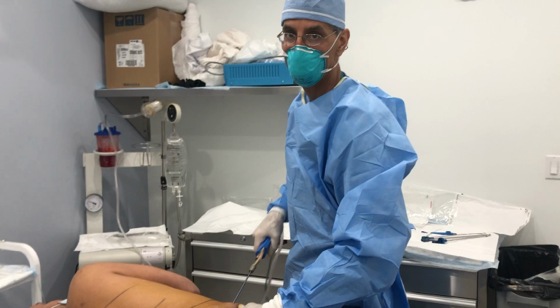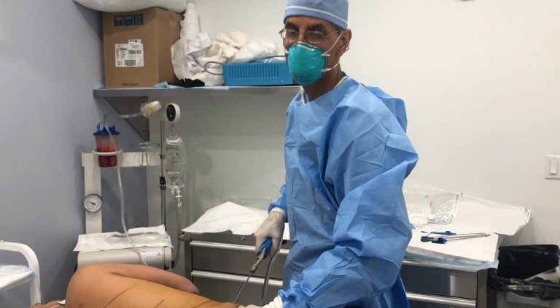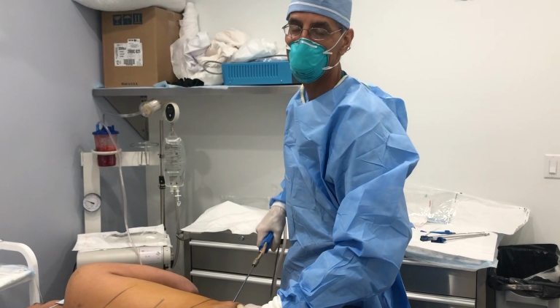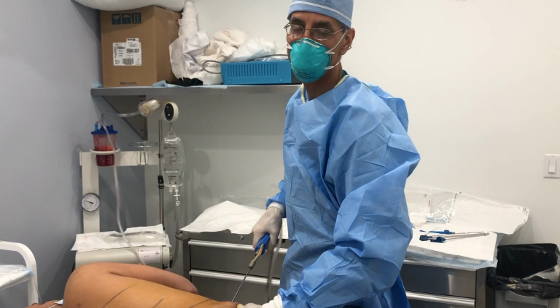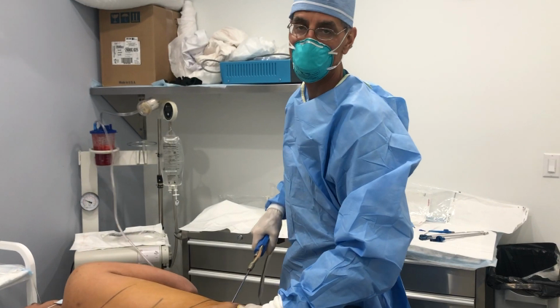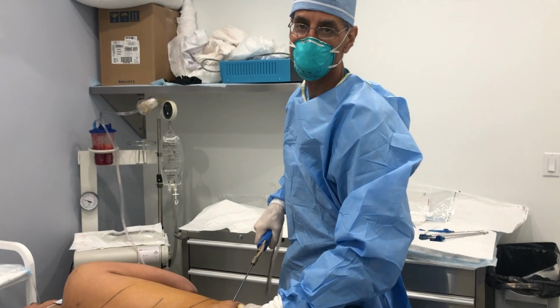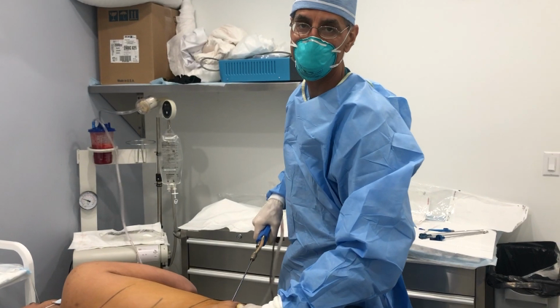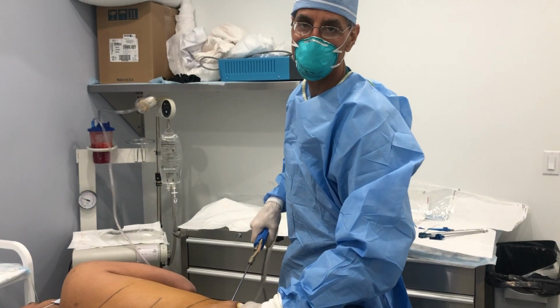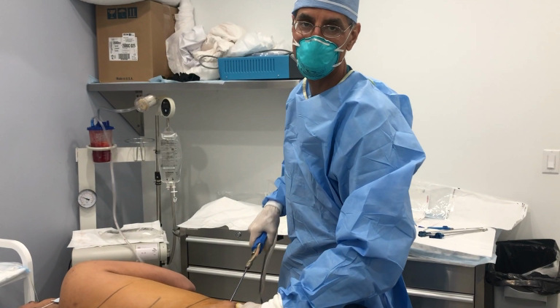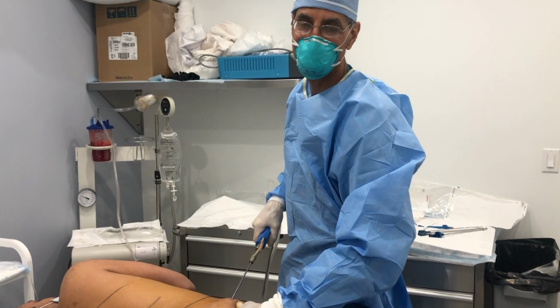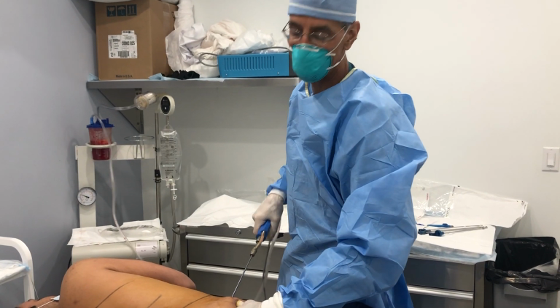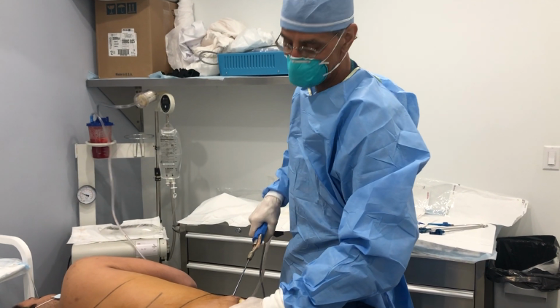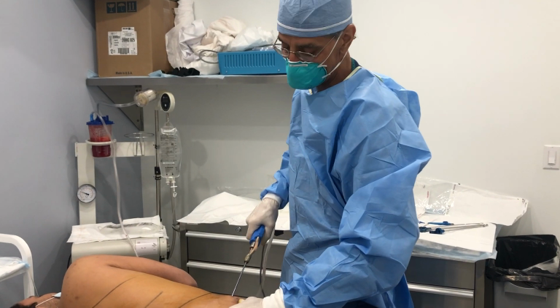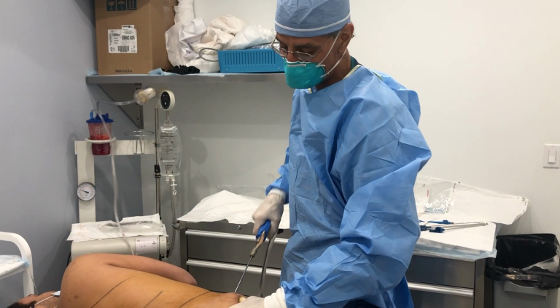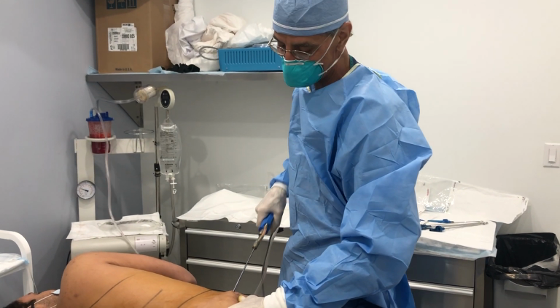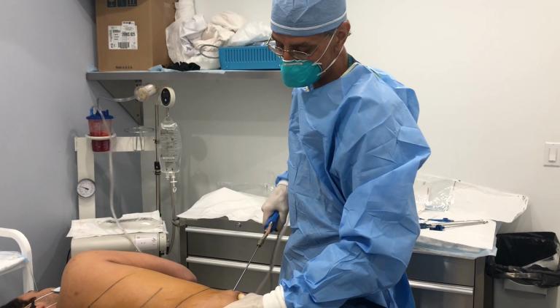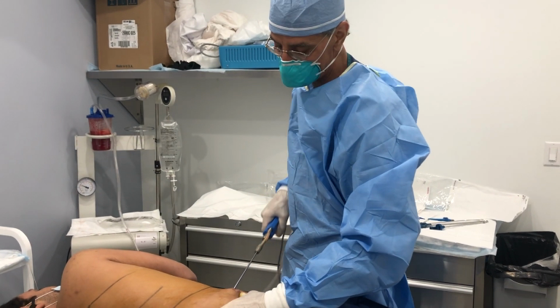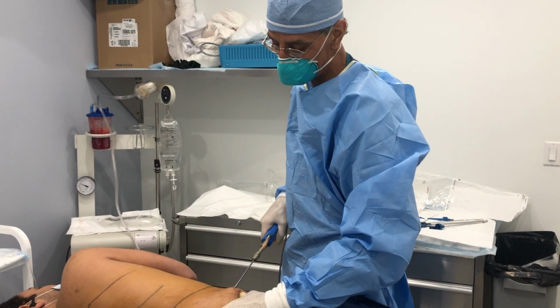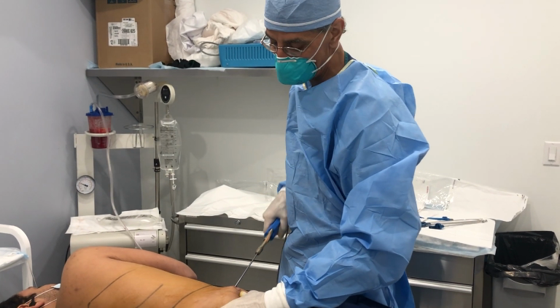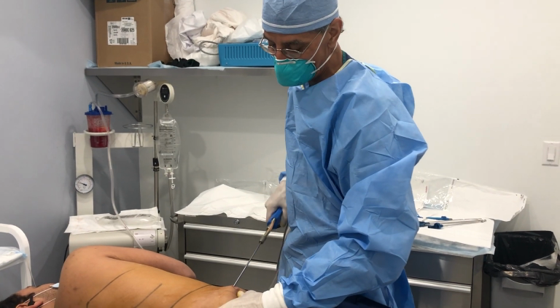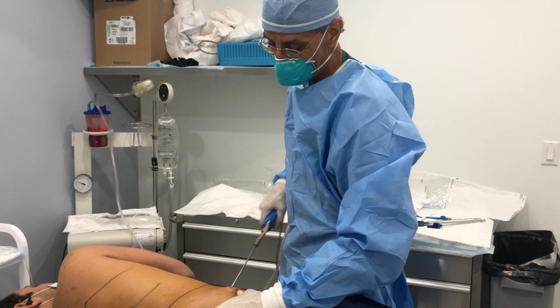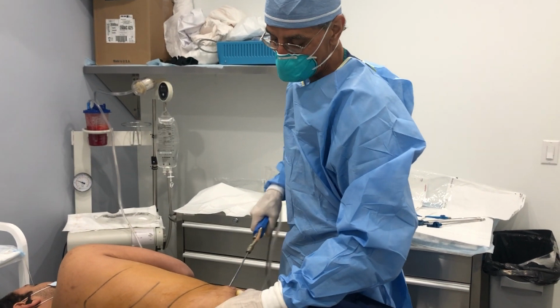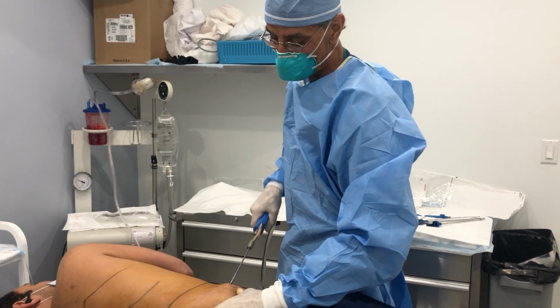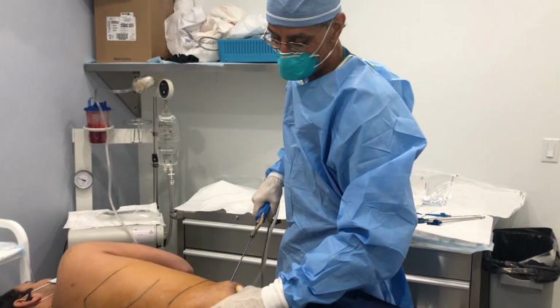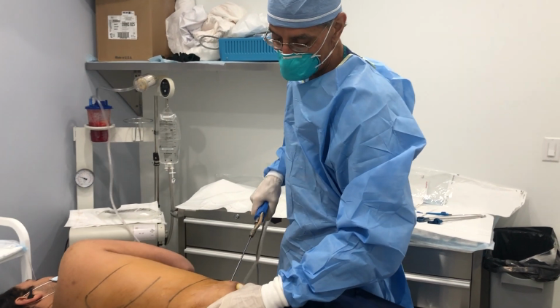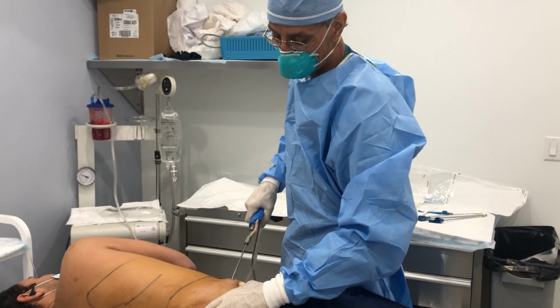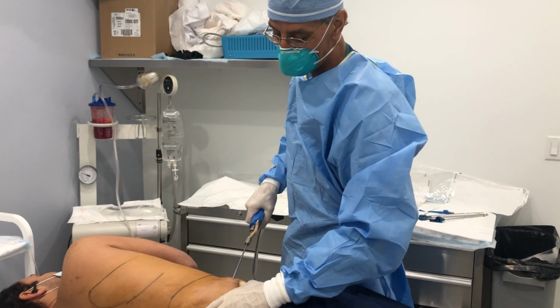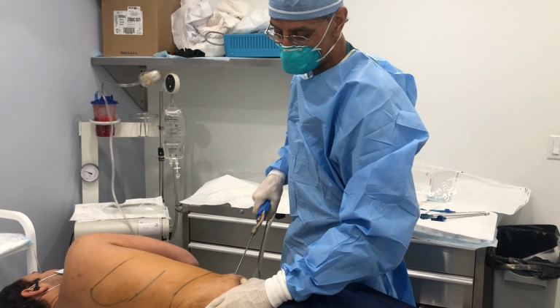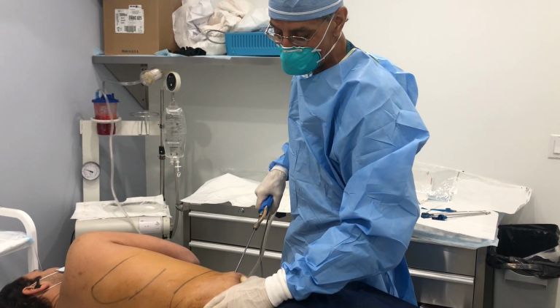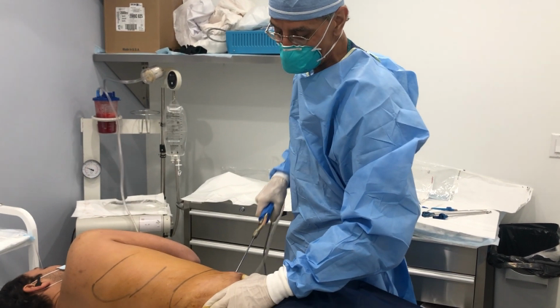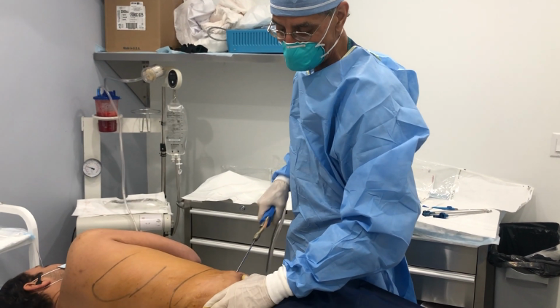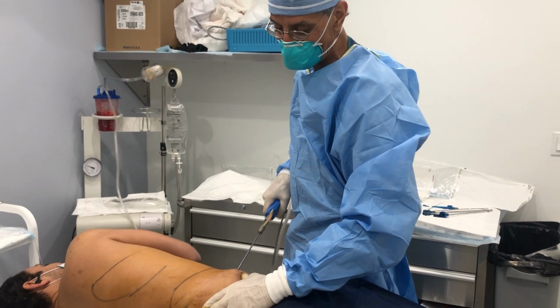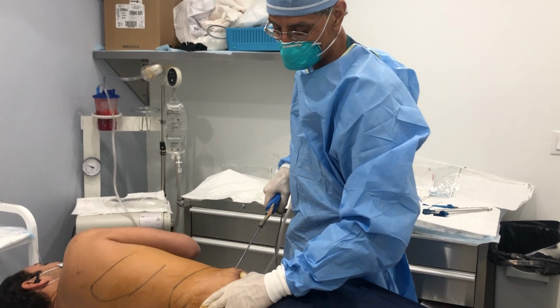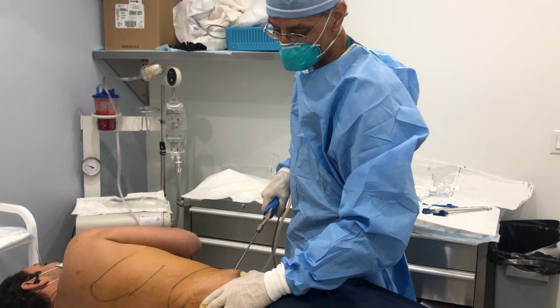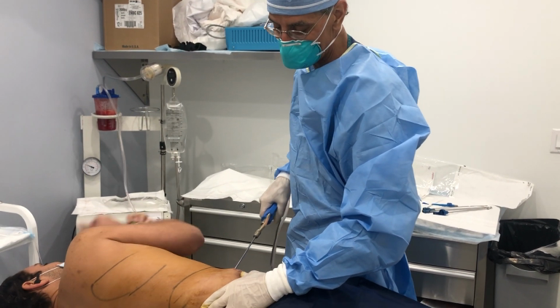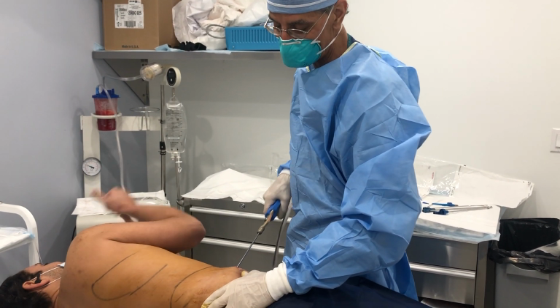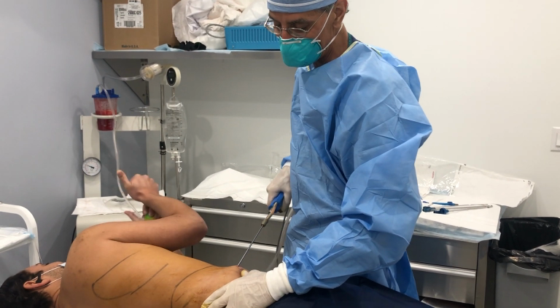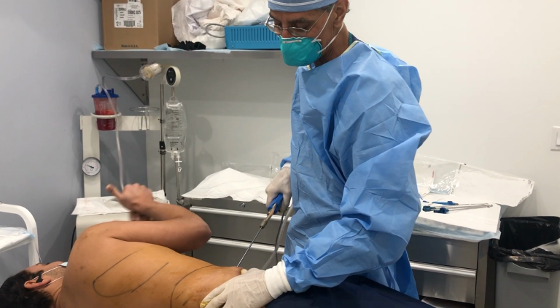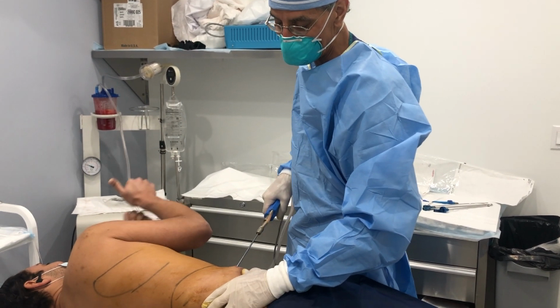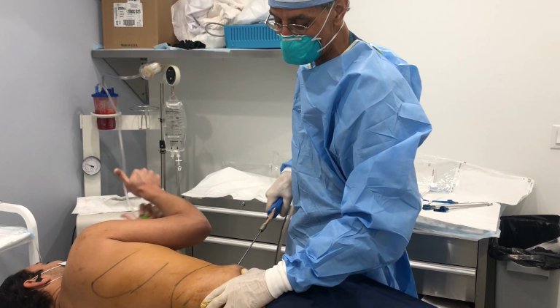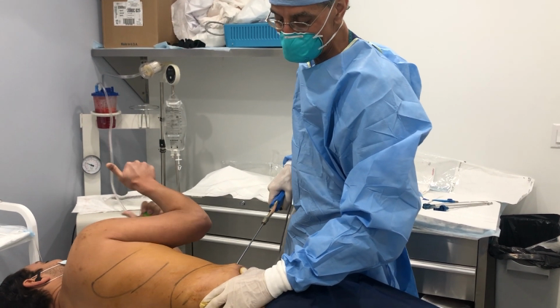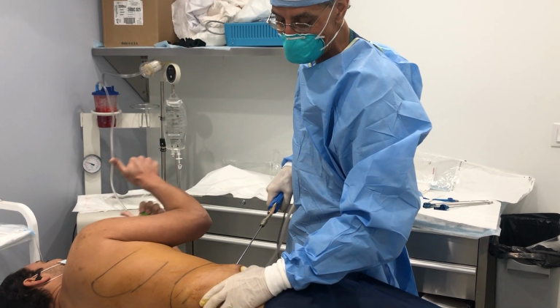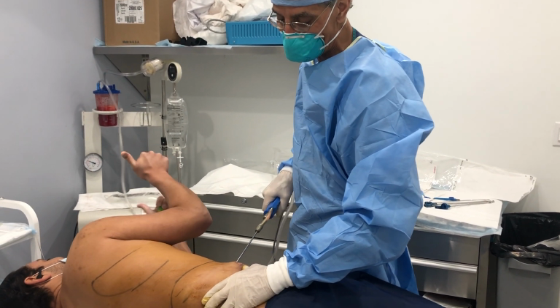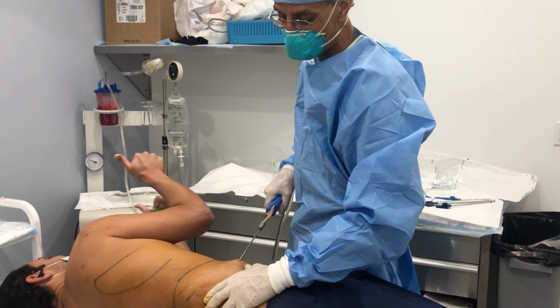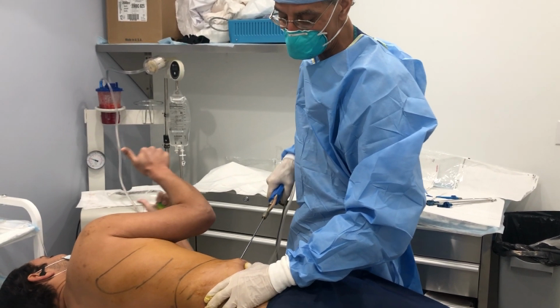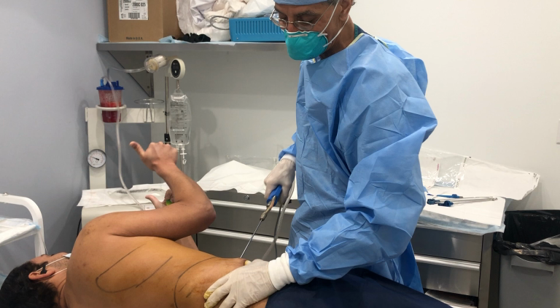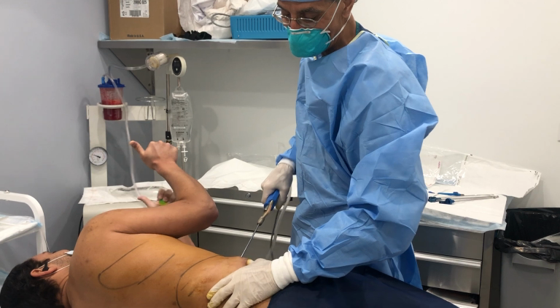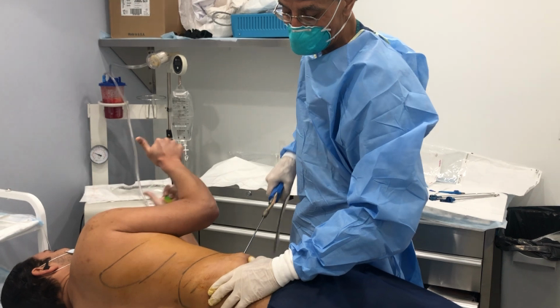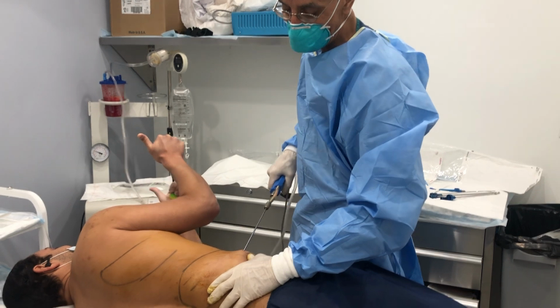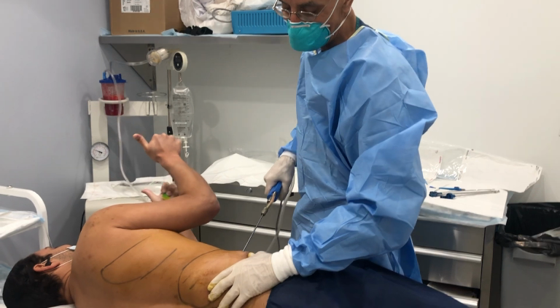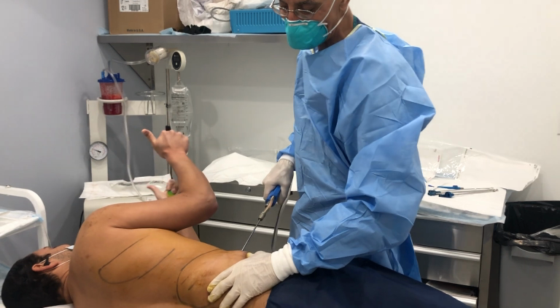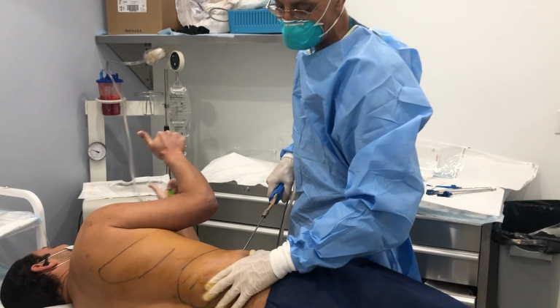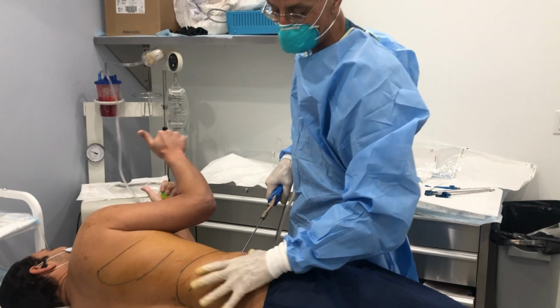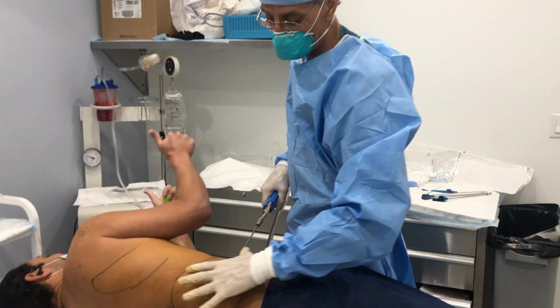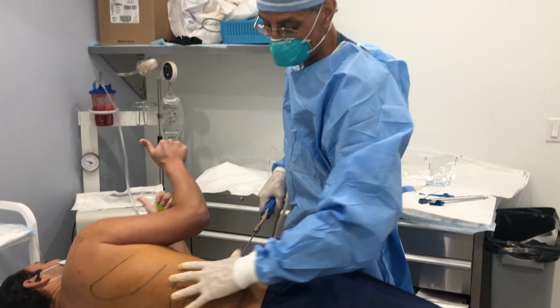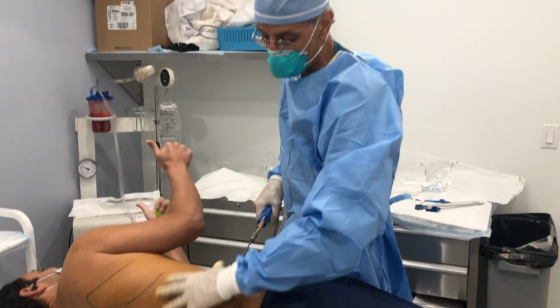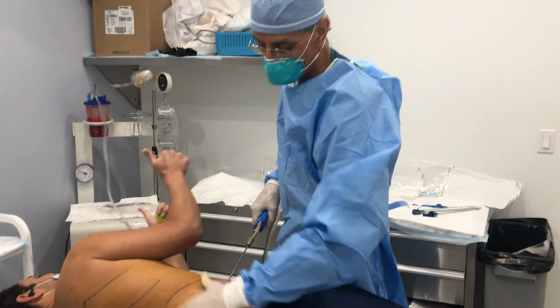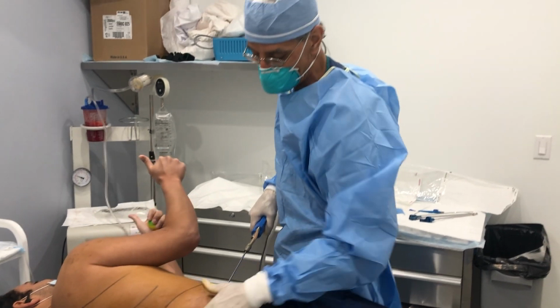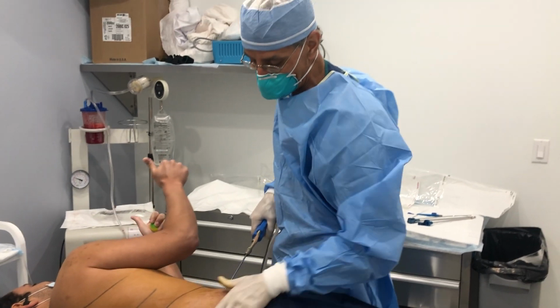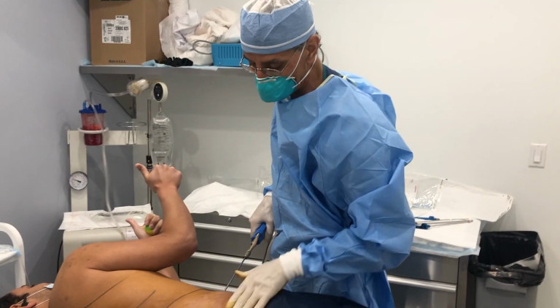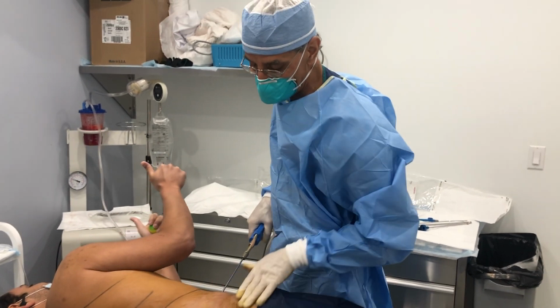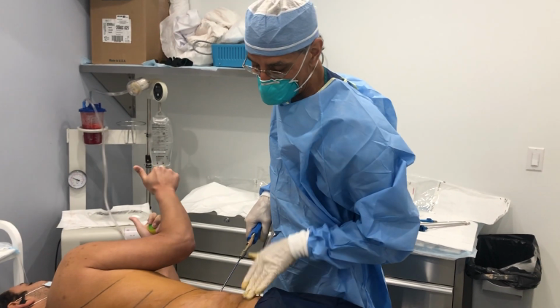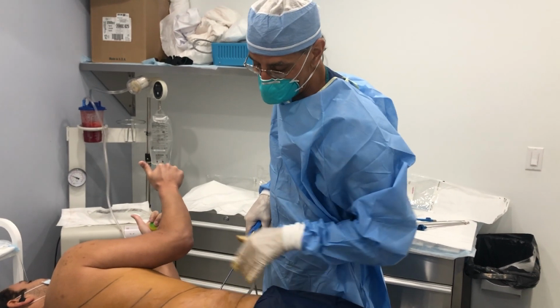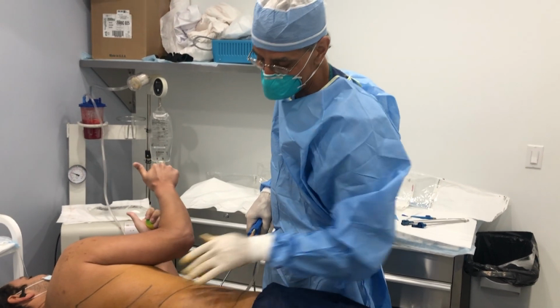Hi, Dr. Khan, Lipo Center. So here we are with Dante. We're just finishing up now, taking care of the love handle area.